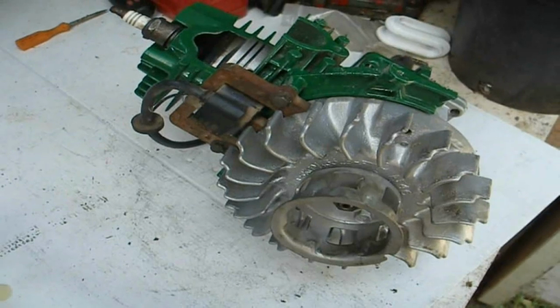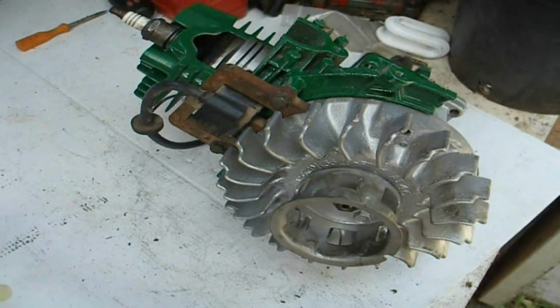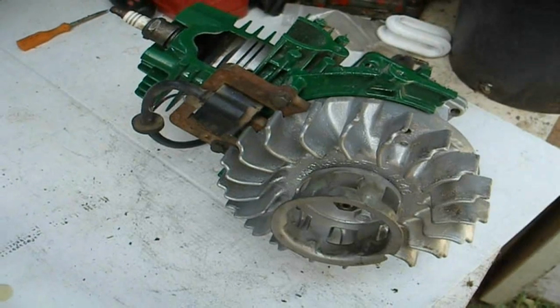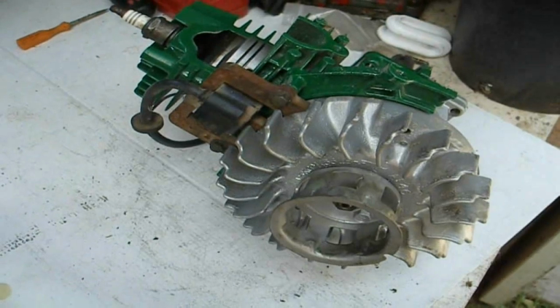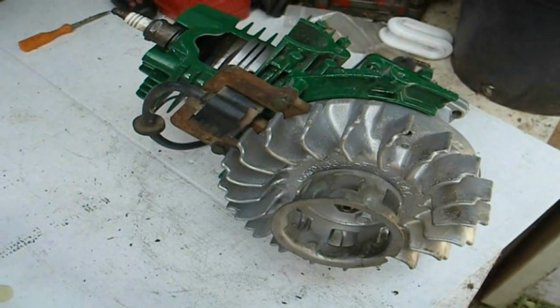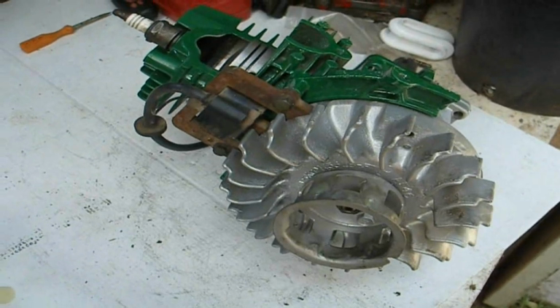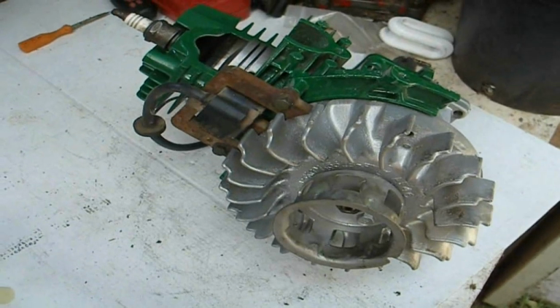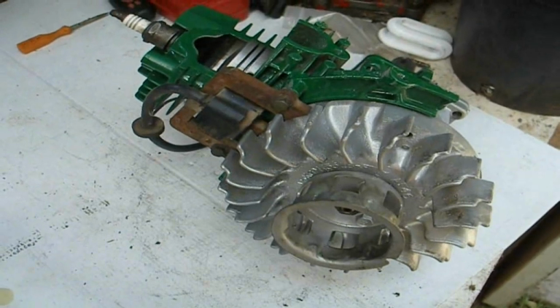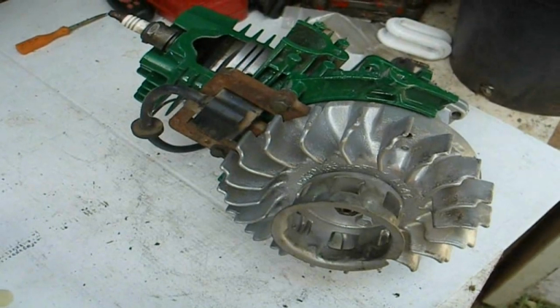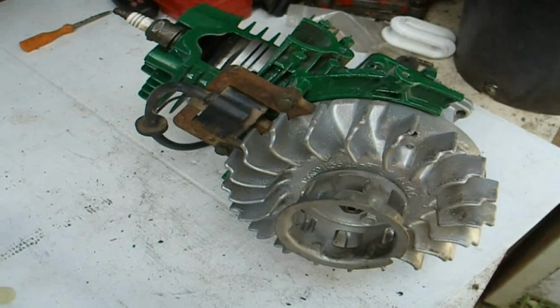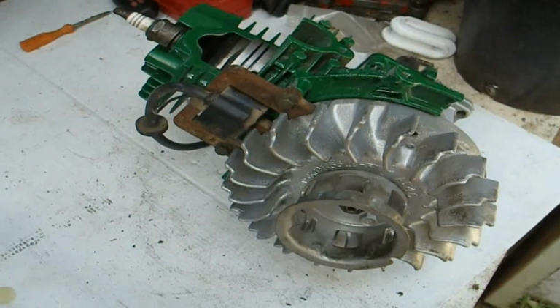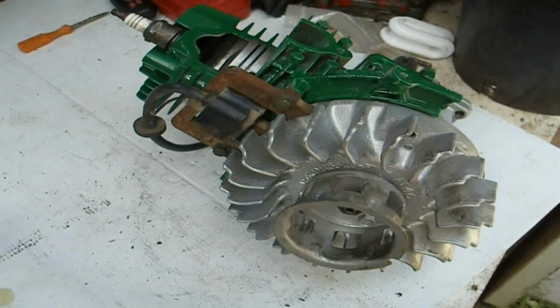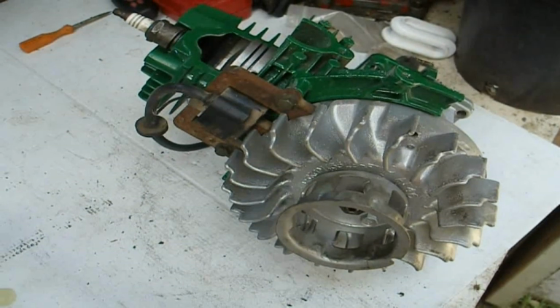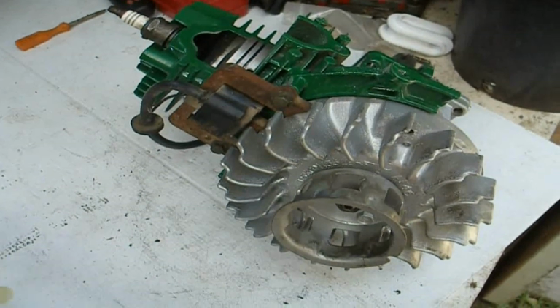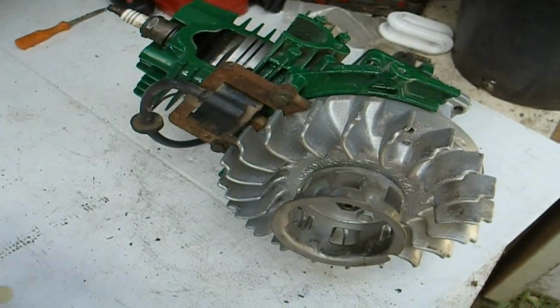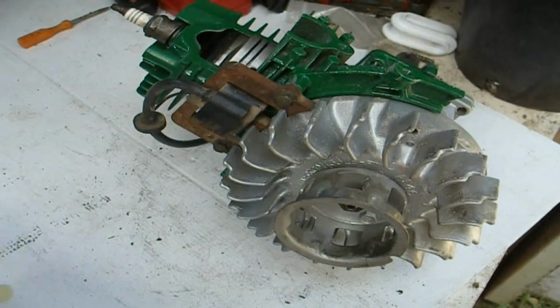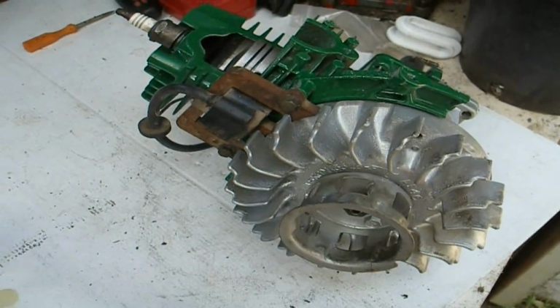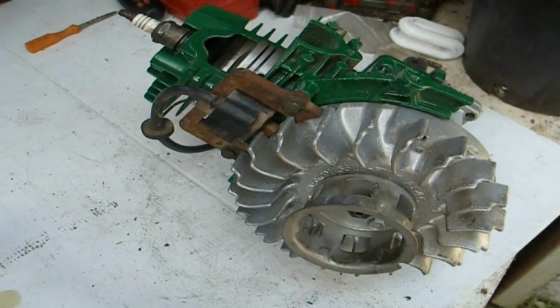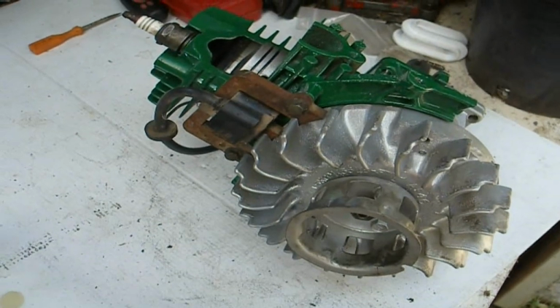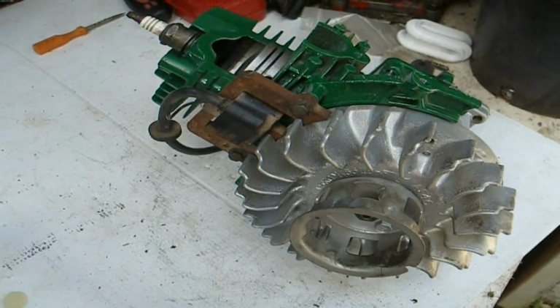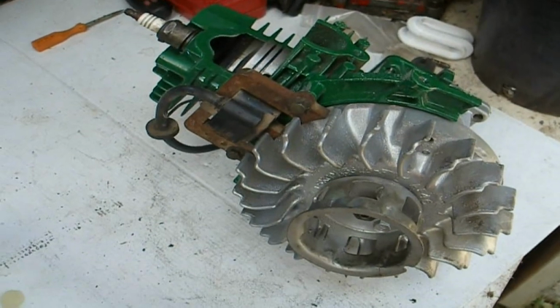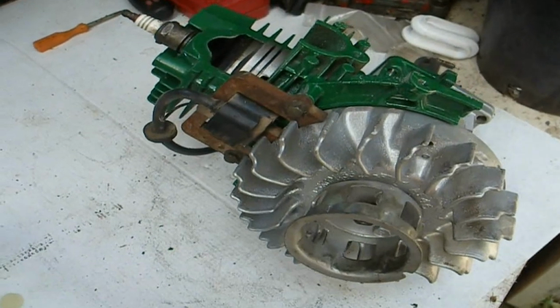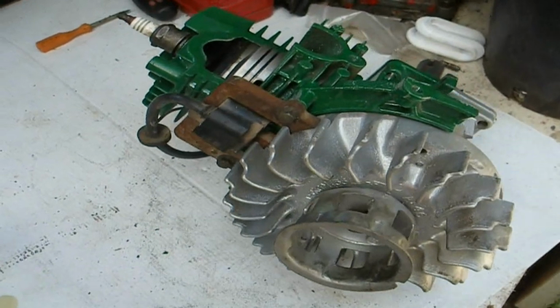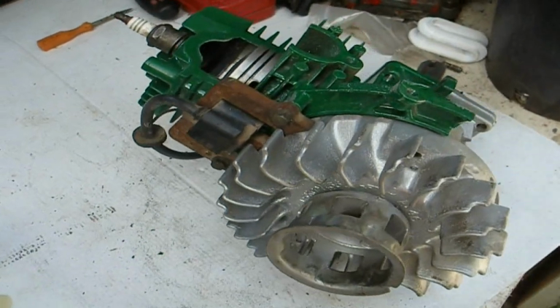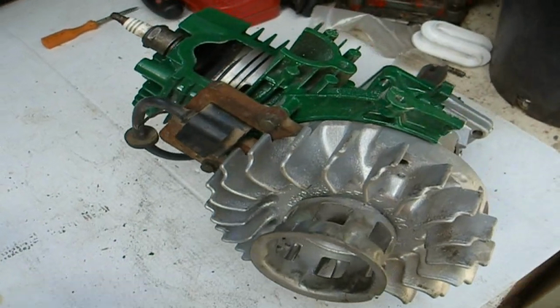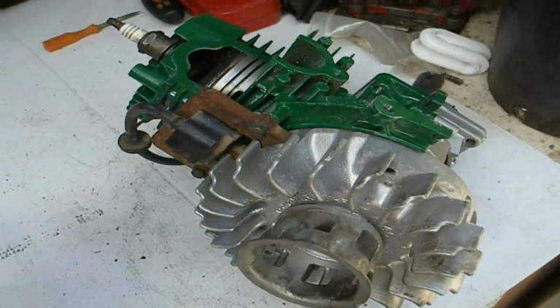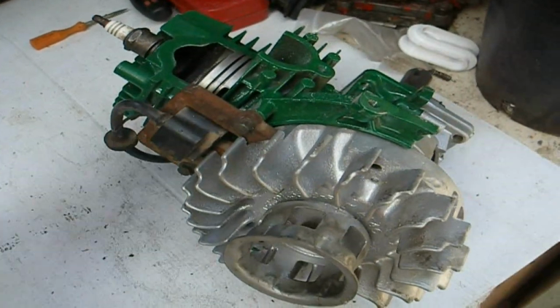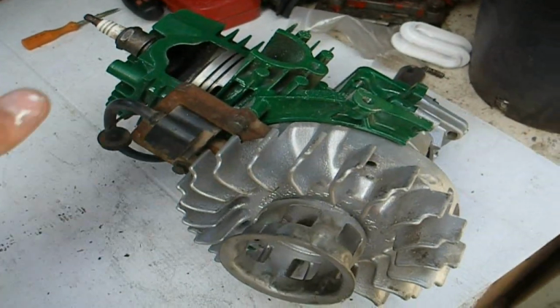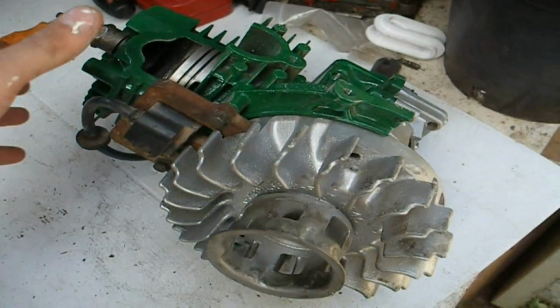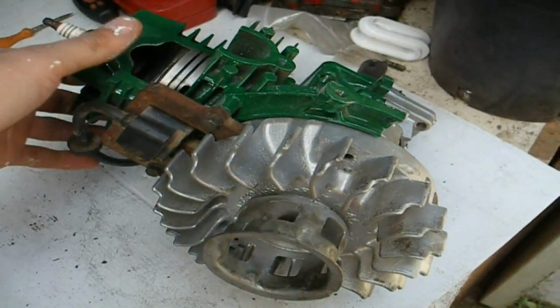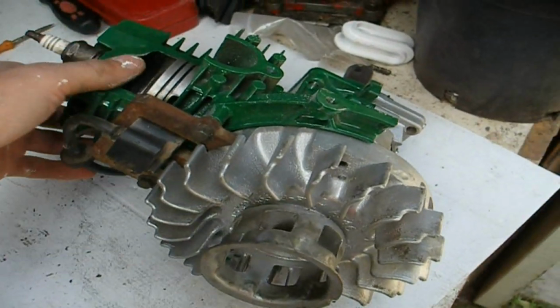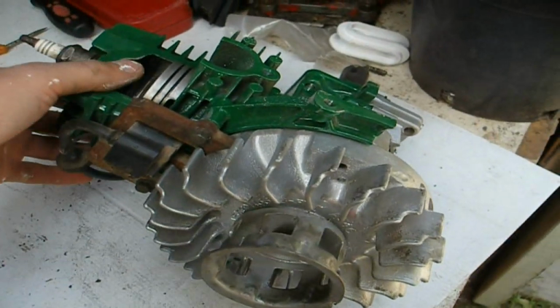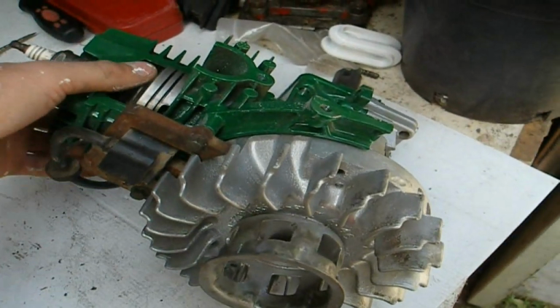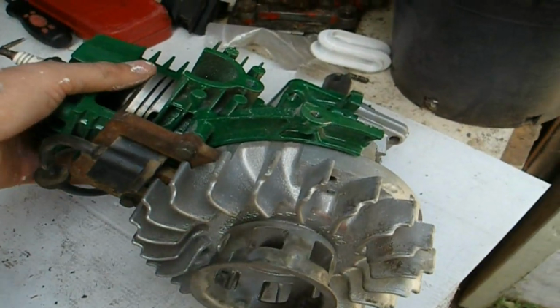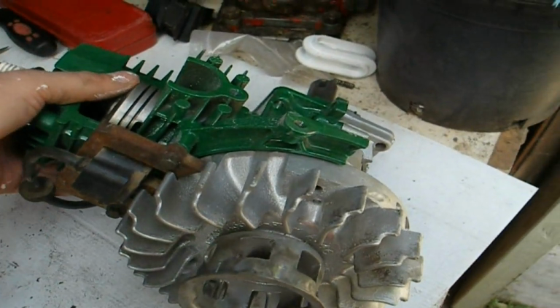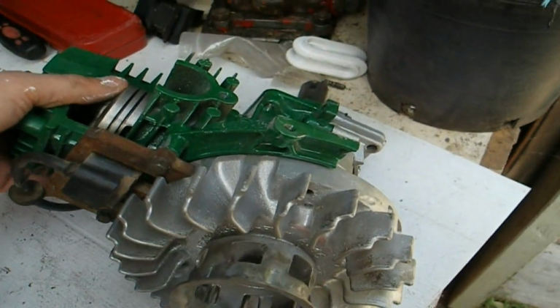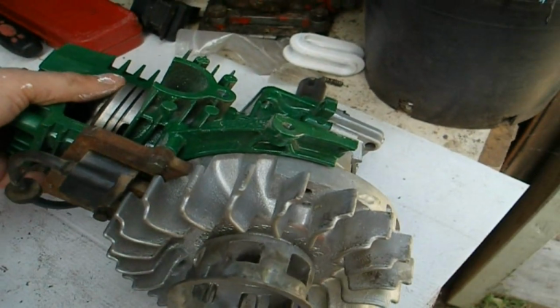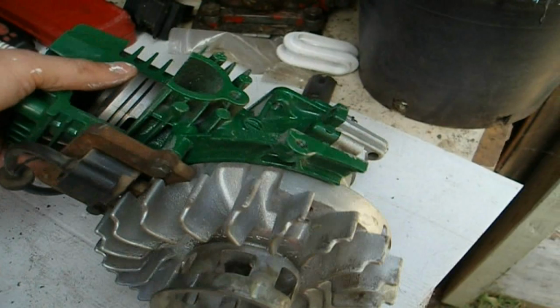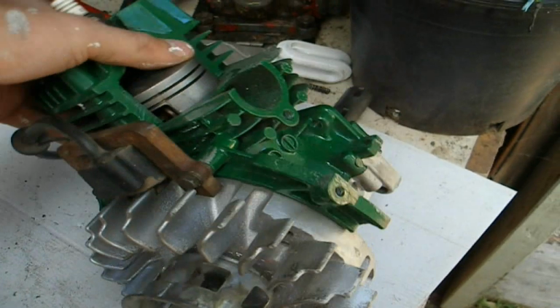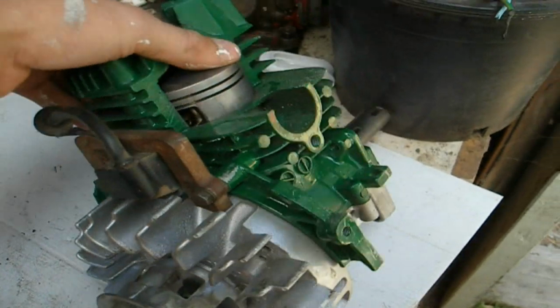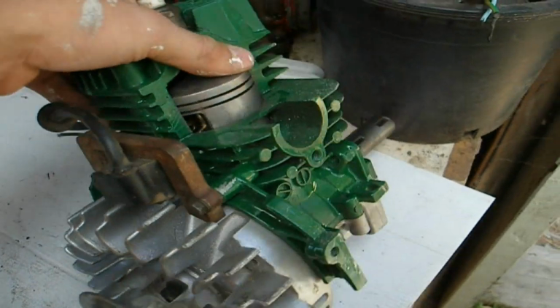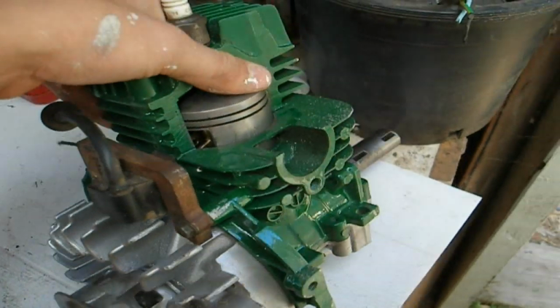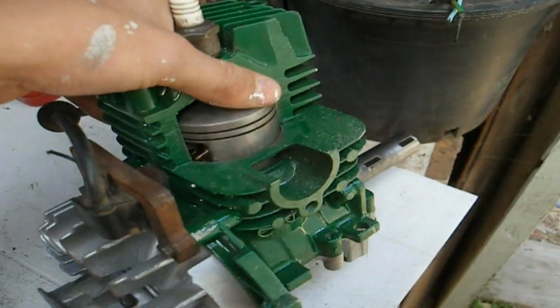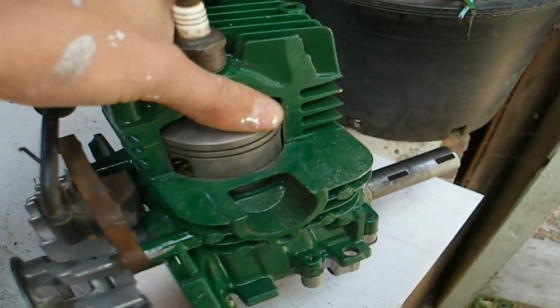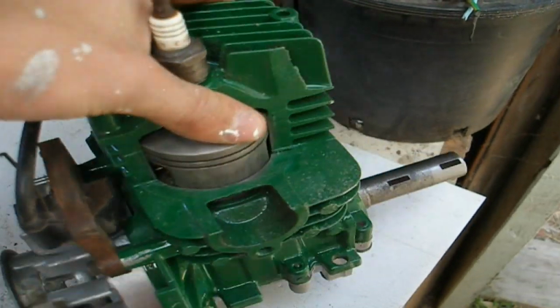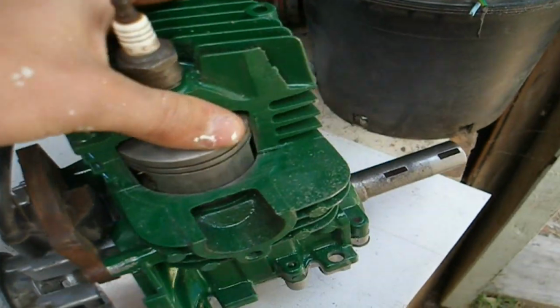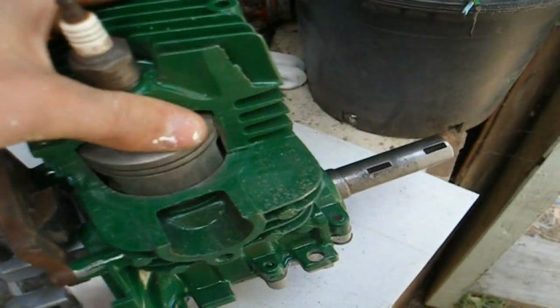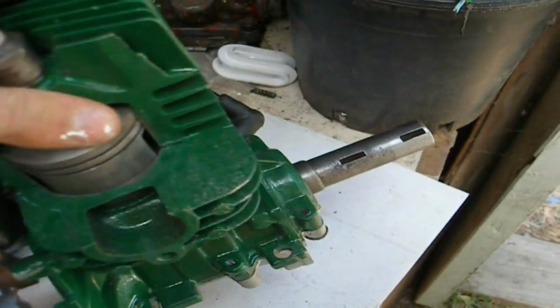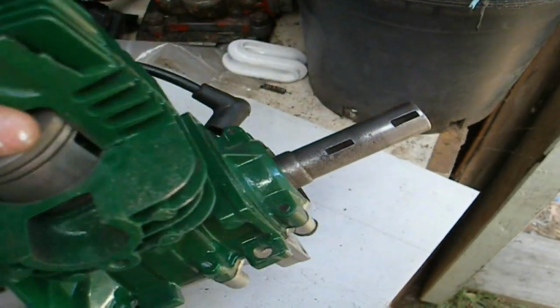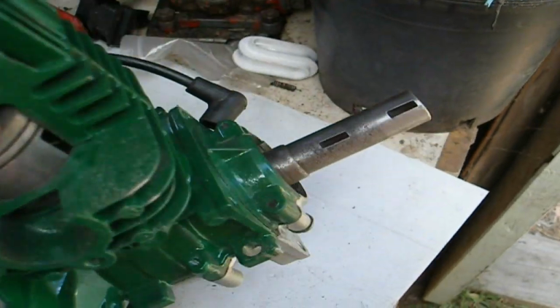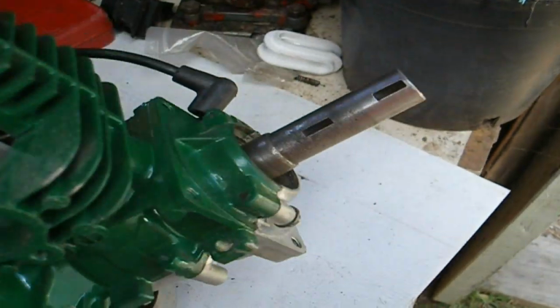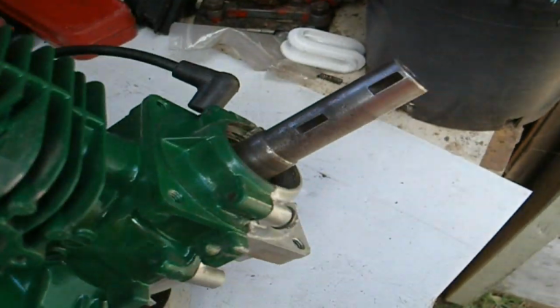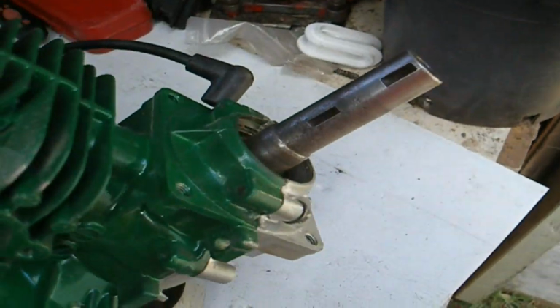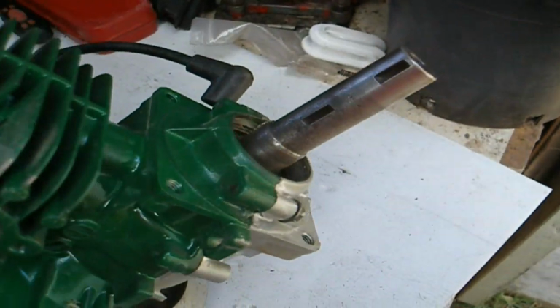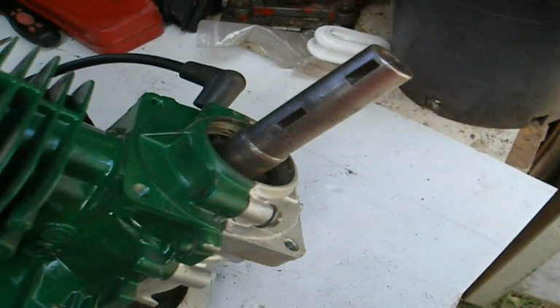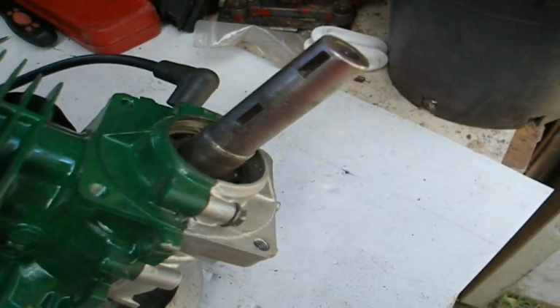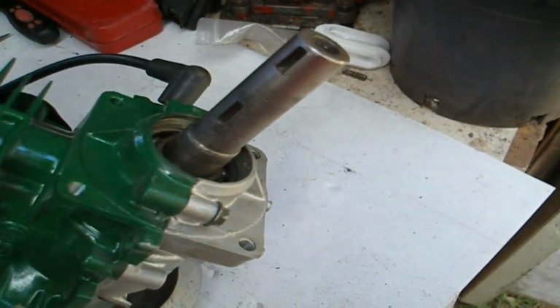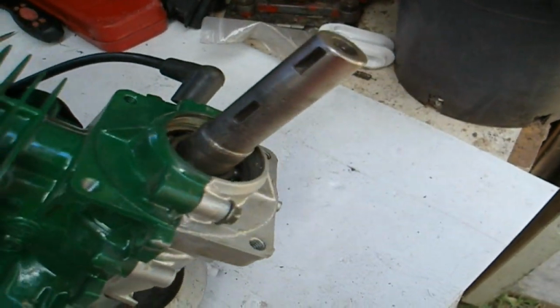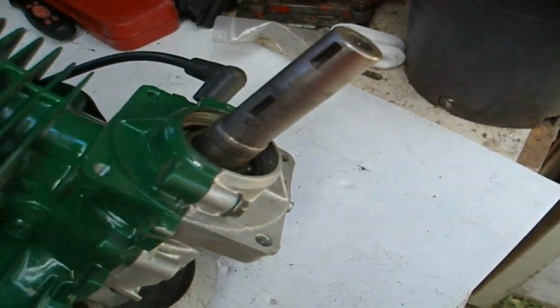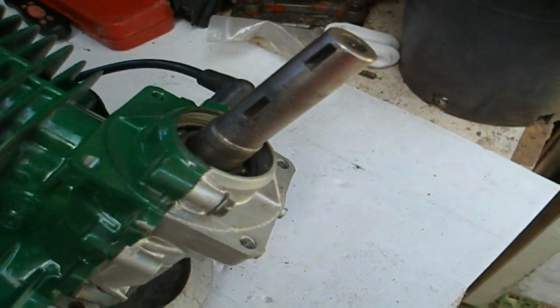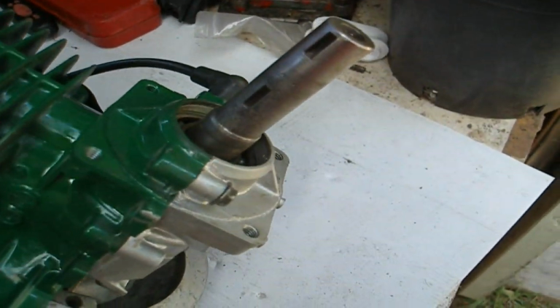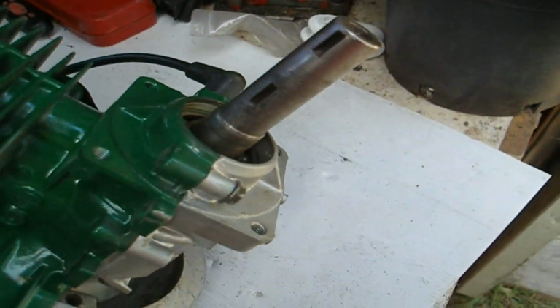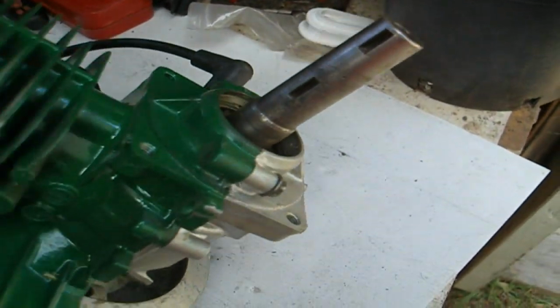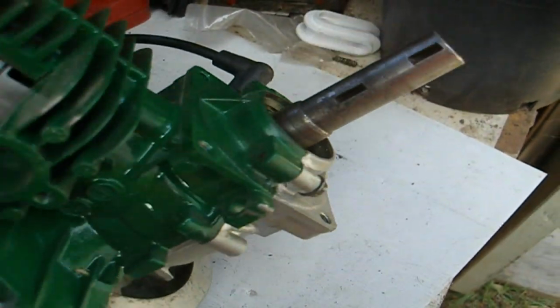Okay YouTubers, today we'll talk about some common problems with two-stroke engines not starting or not running correctly.